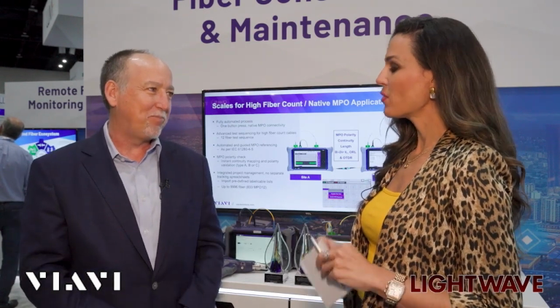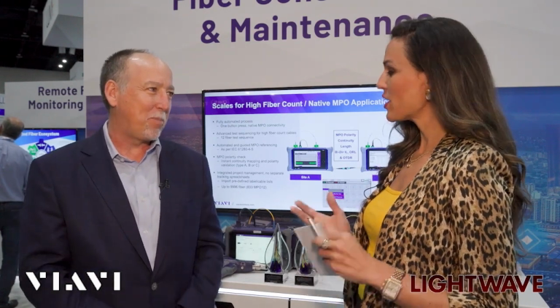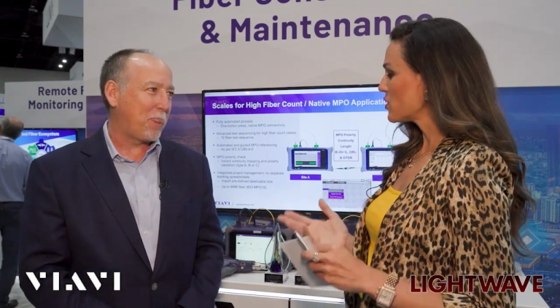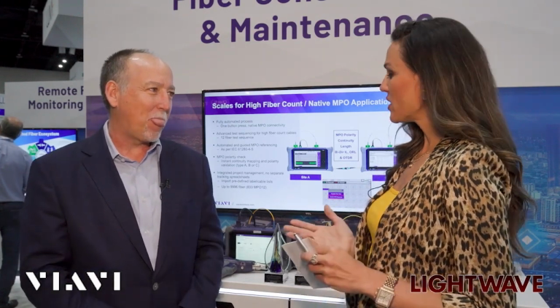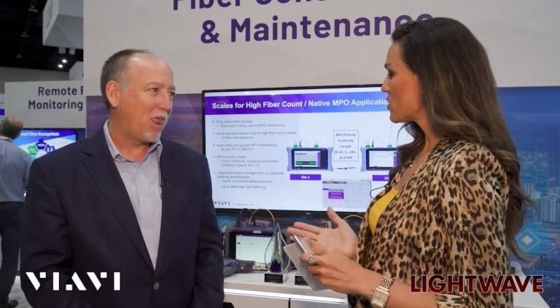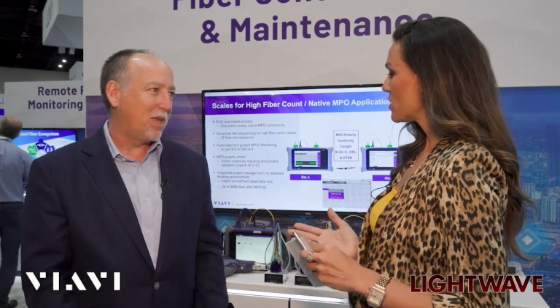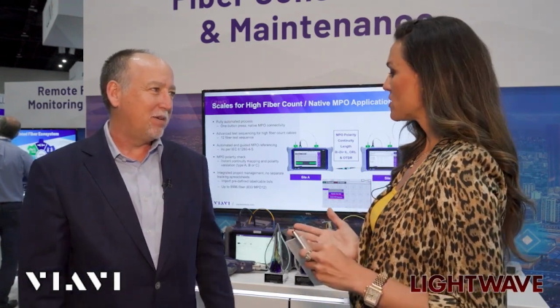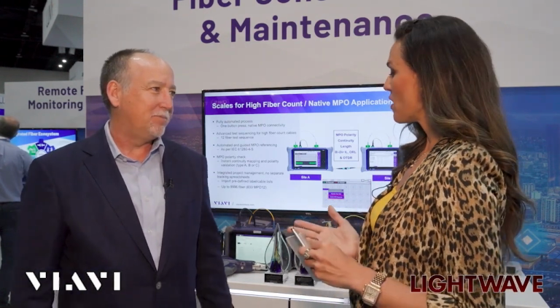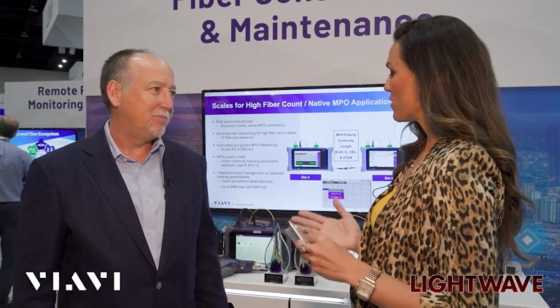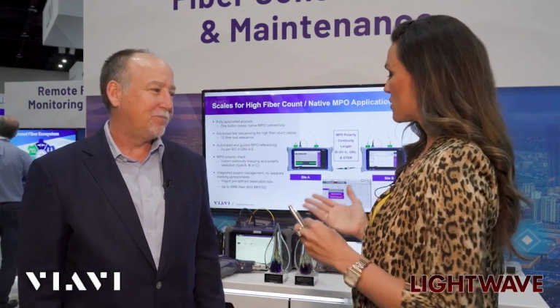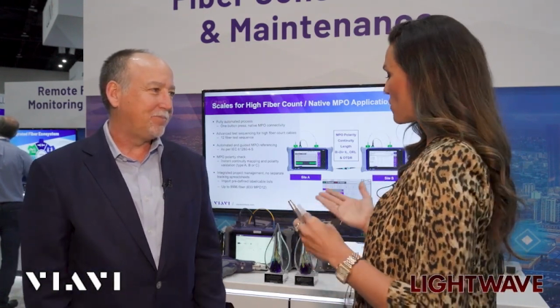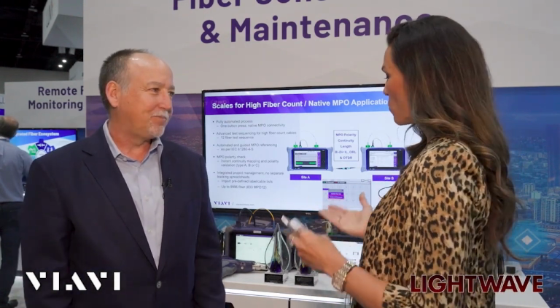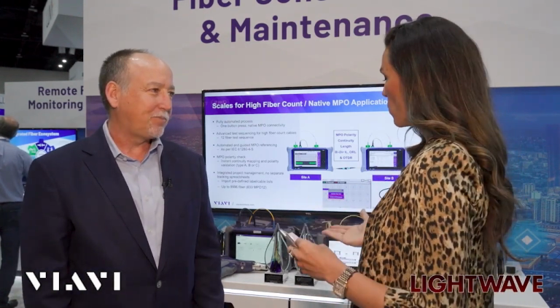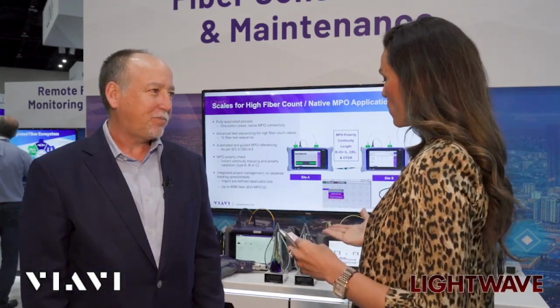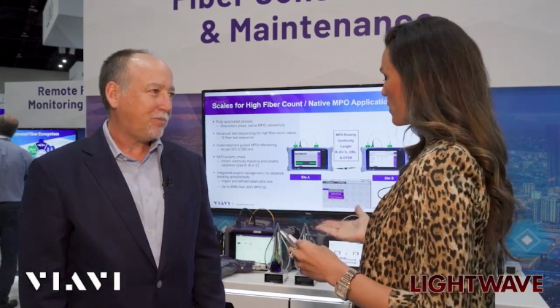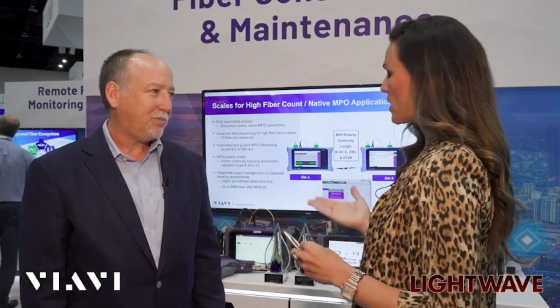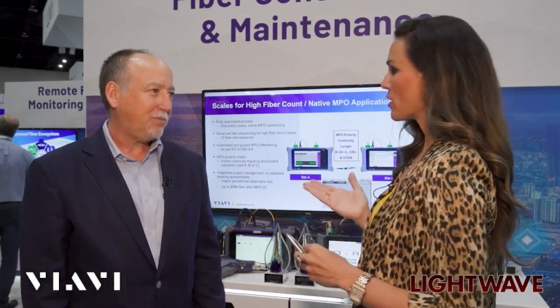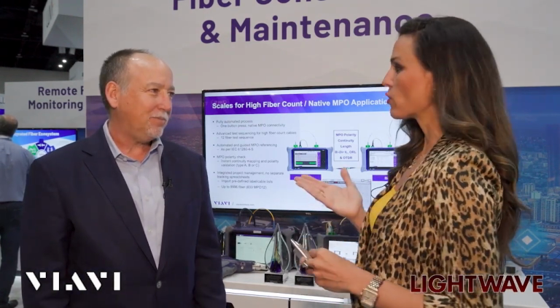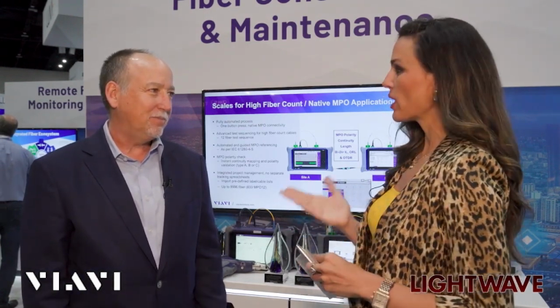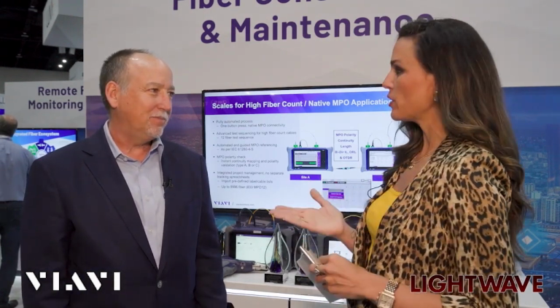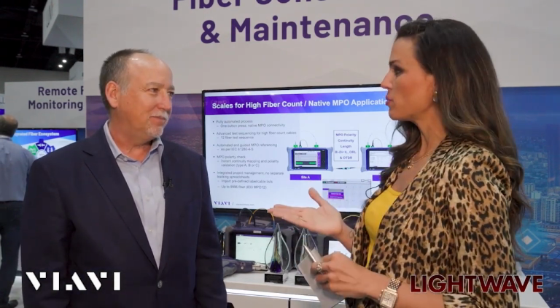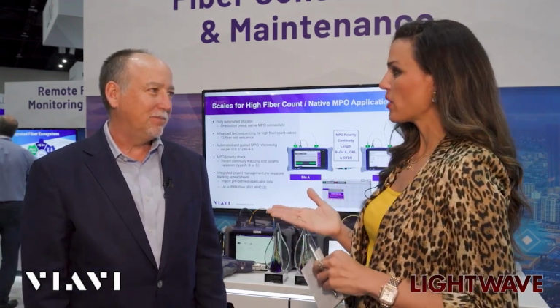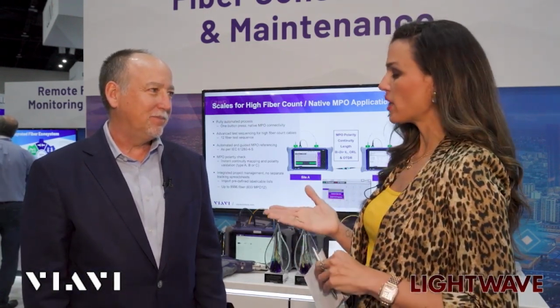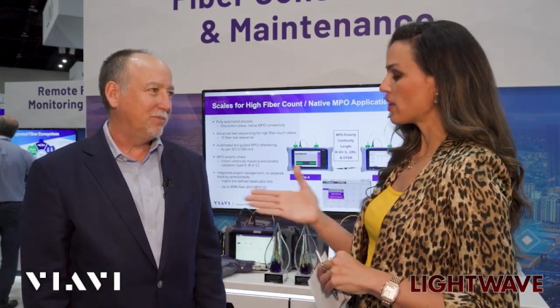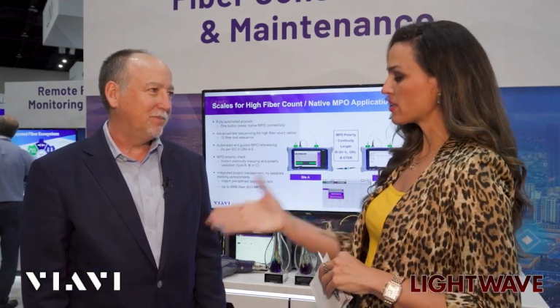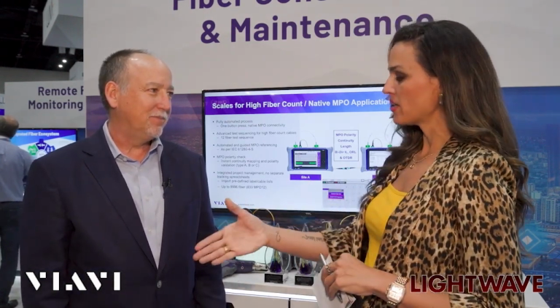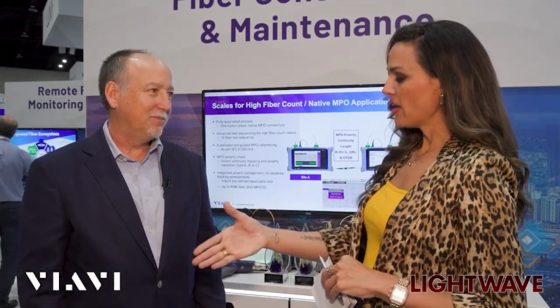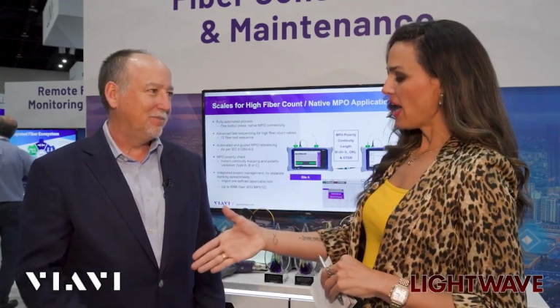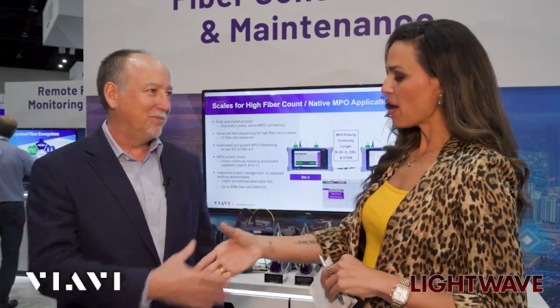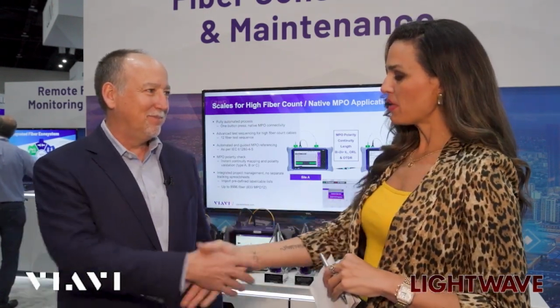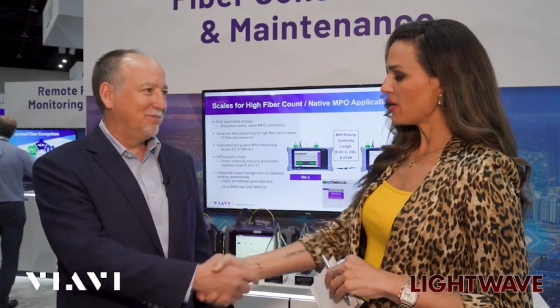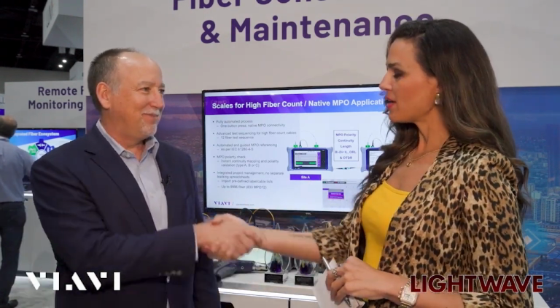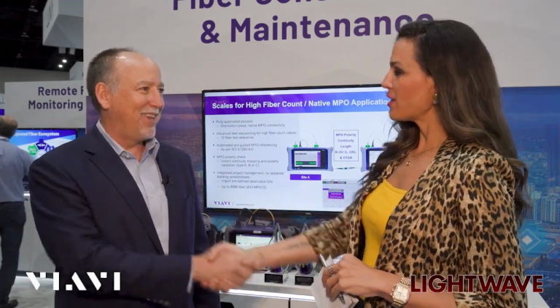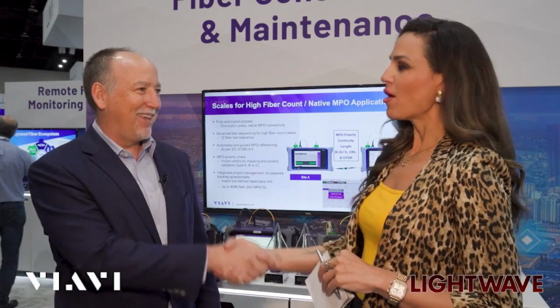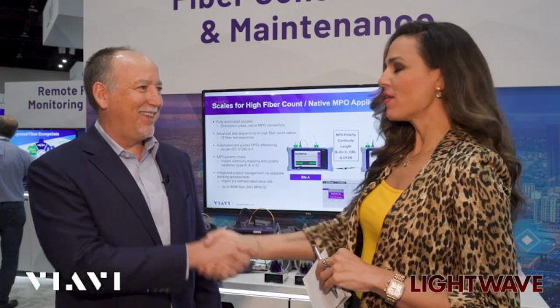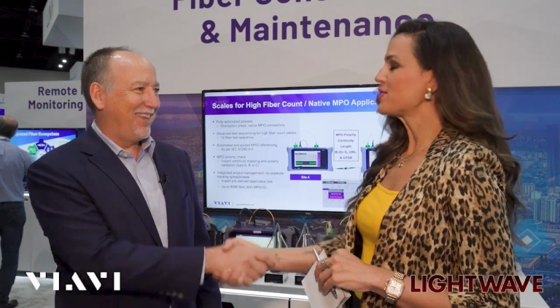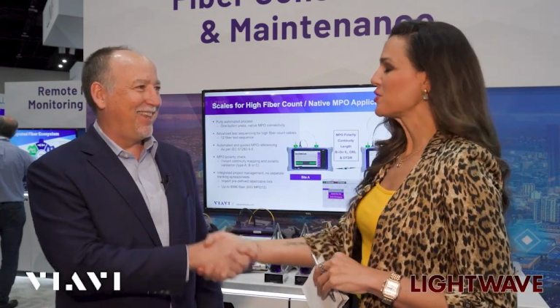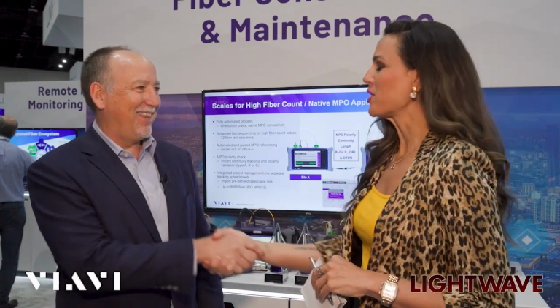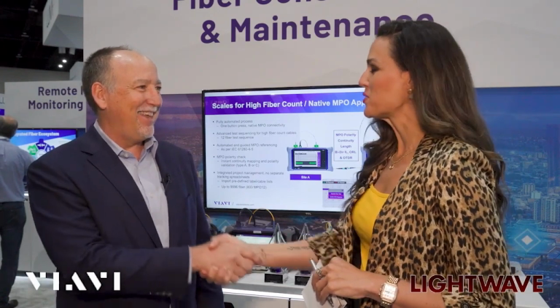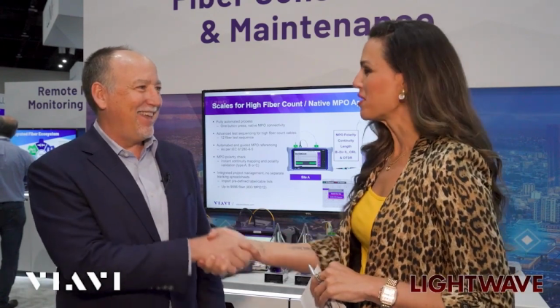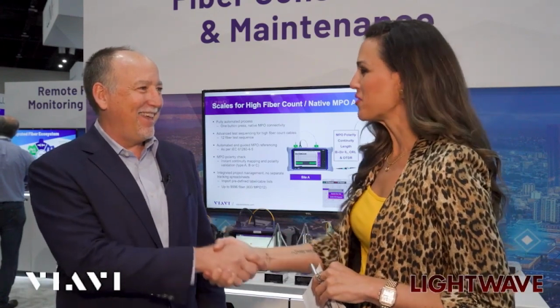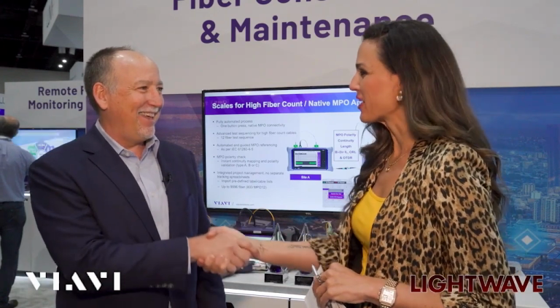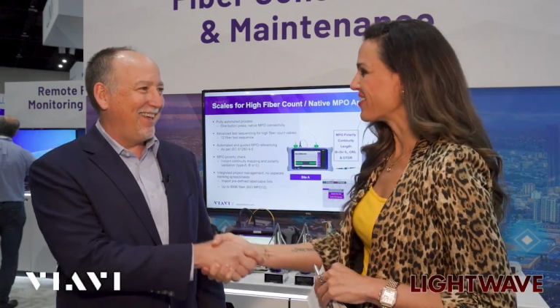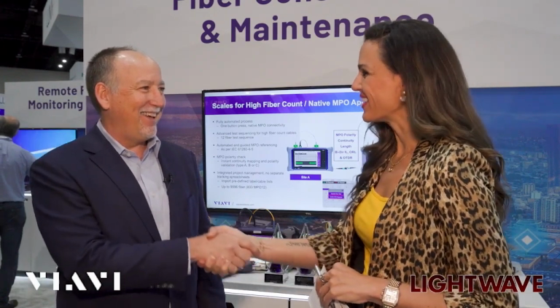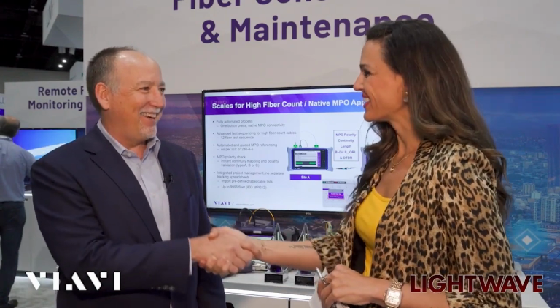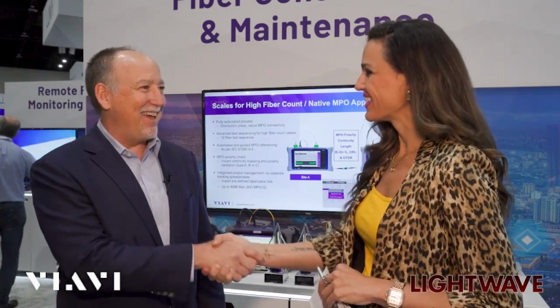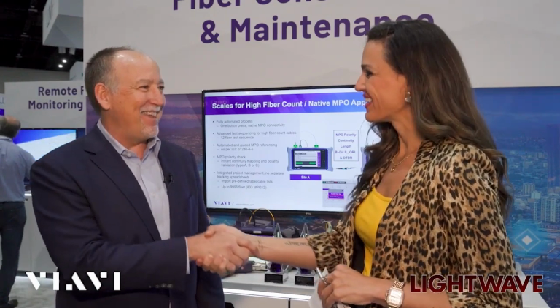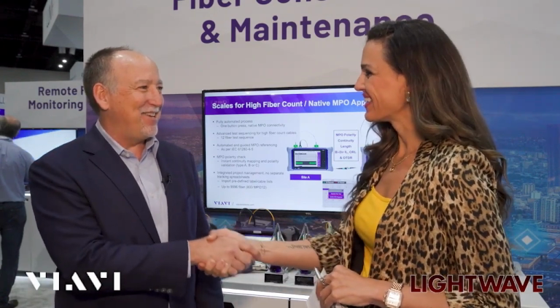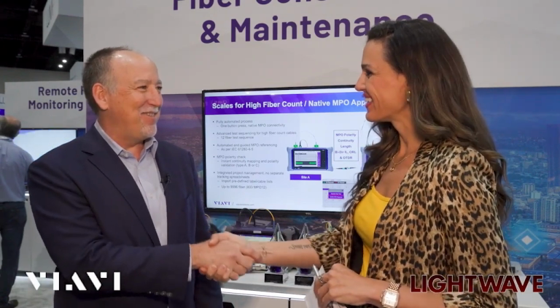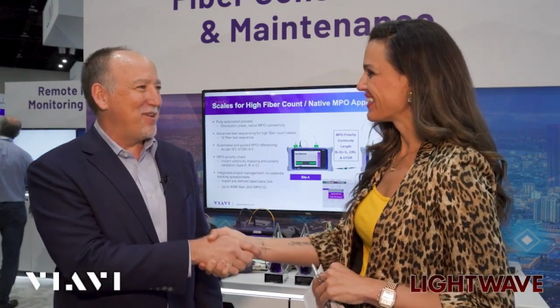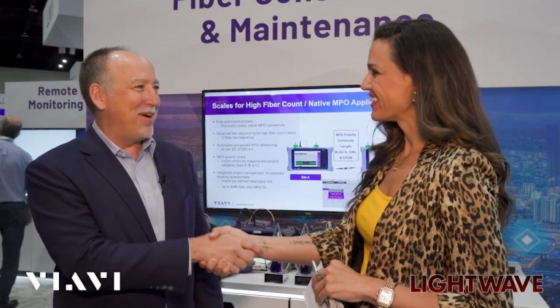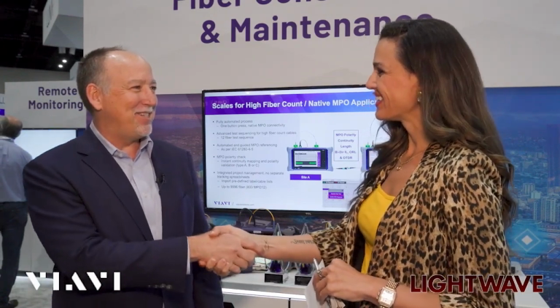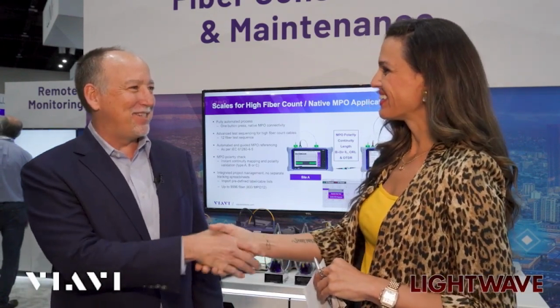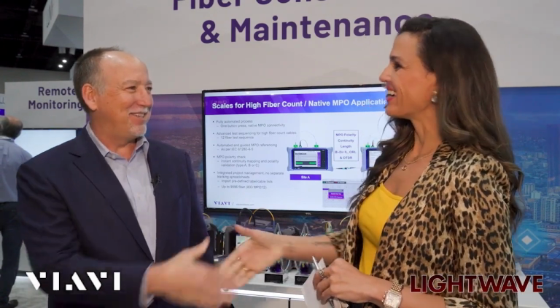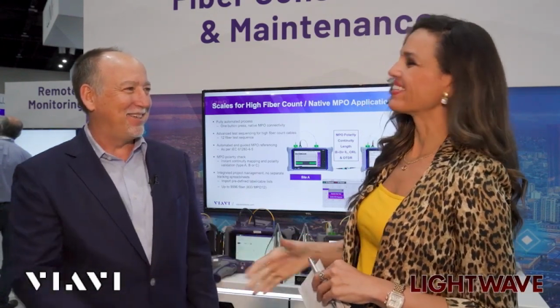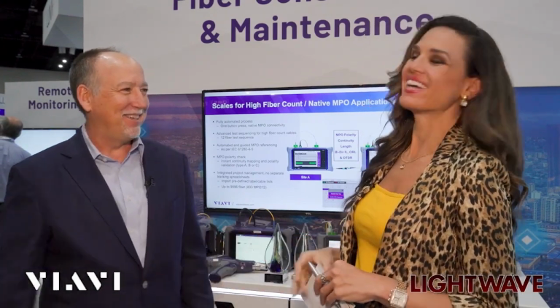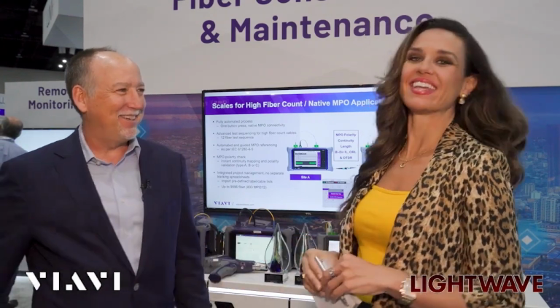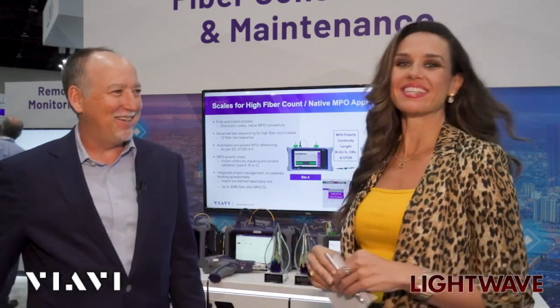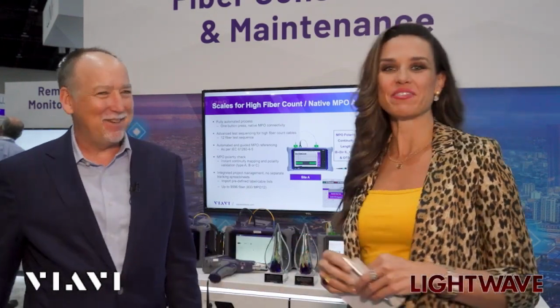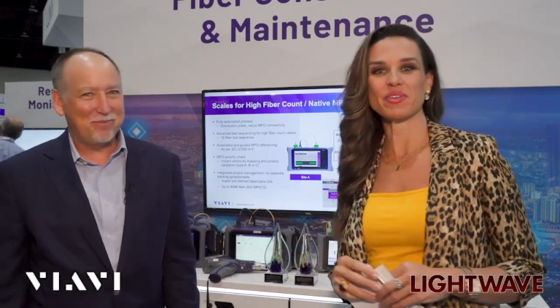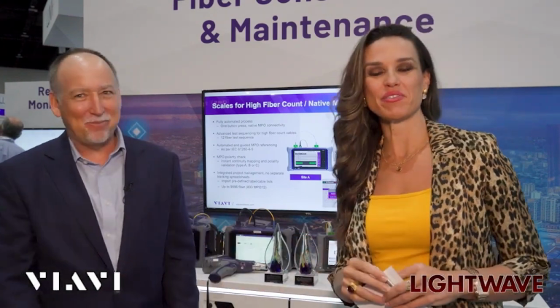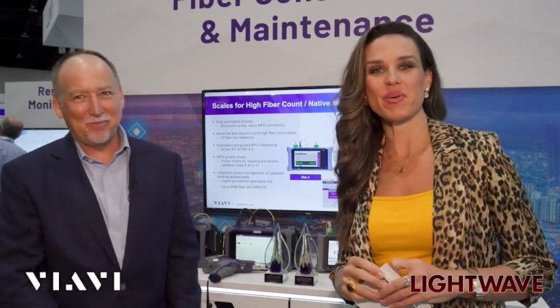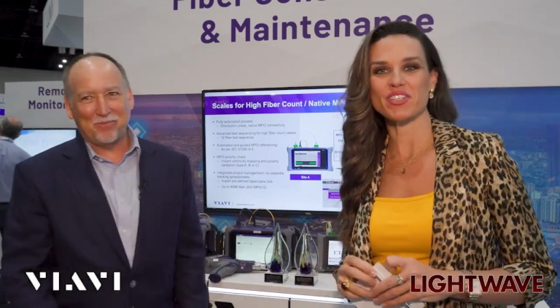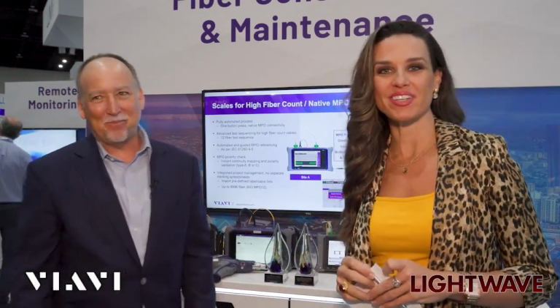Congratulations on this award and a great new product. Happy OFC 2024, Kevin. Thank you very much. Thanks, everyone, for watching.